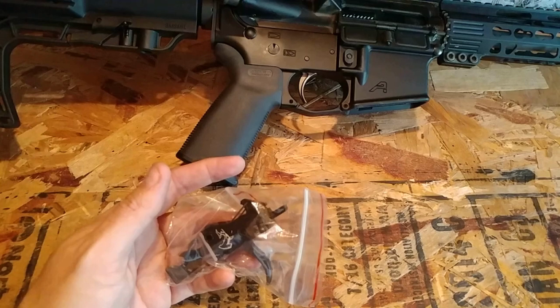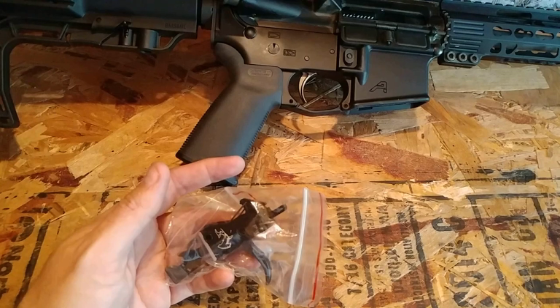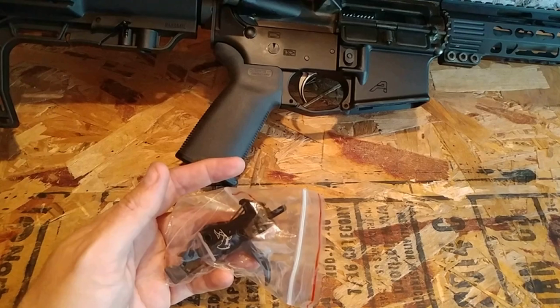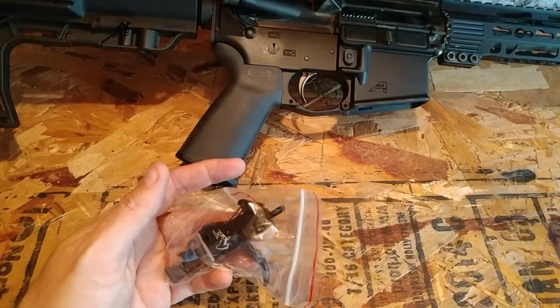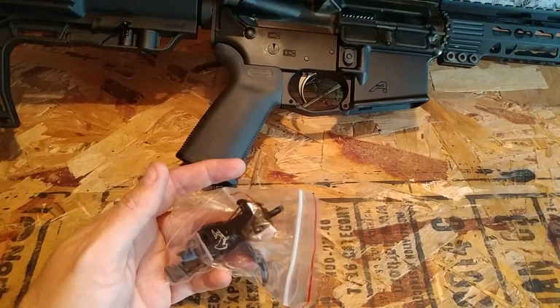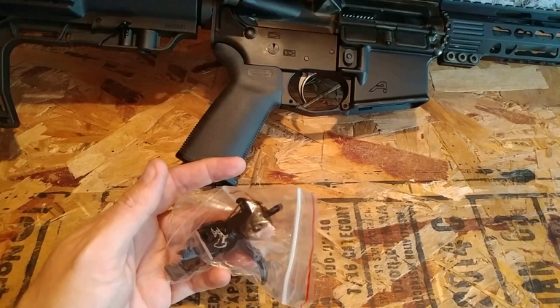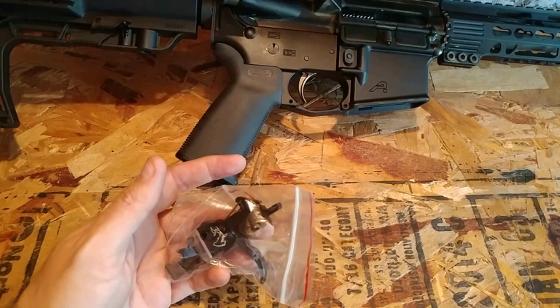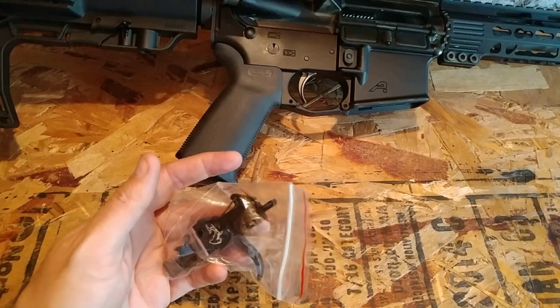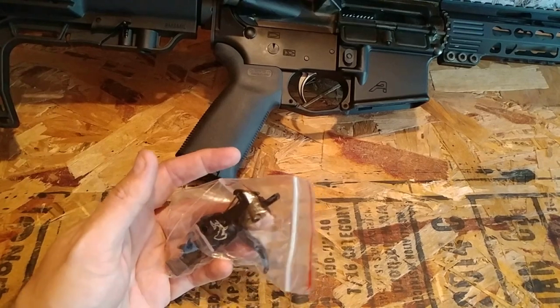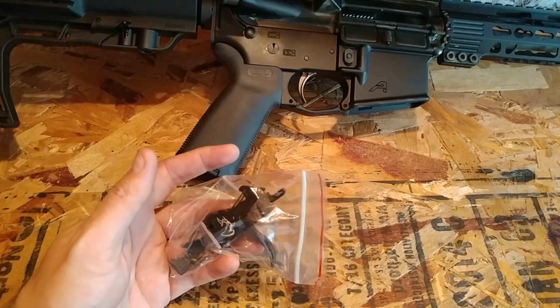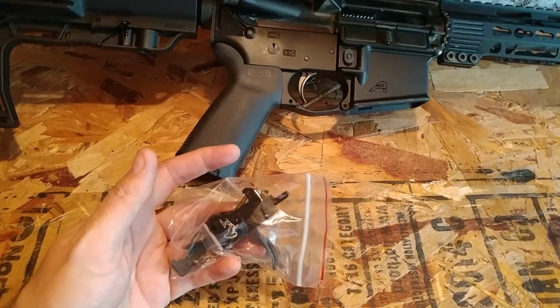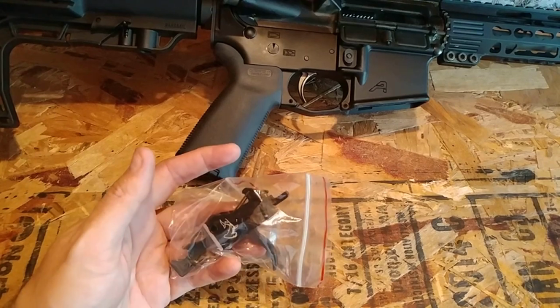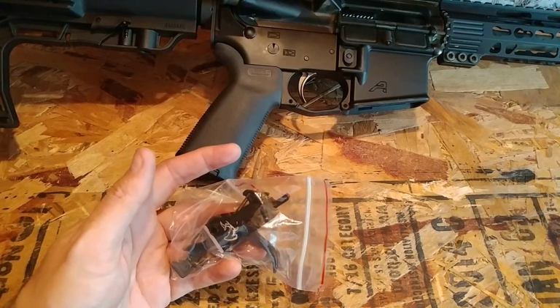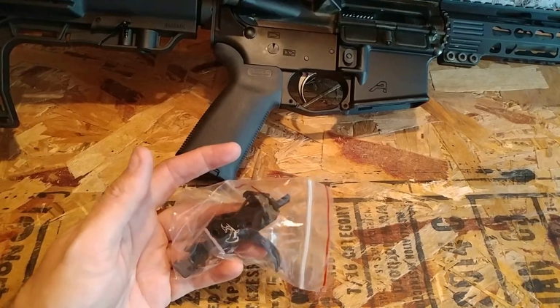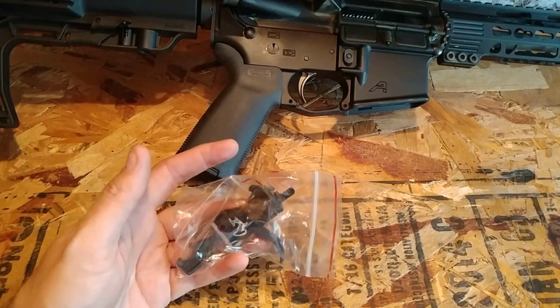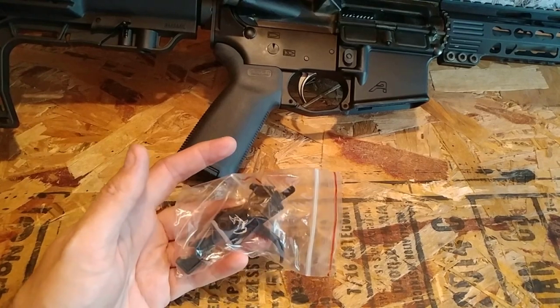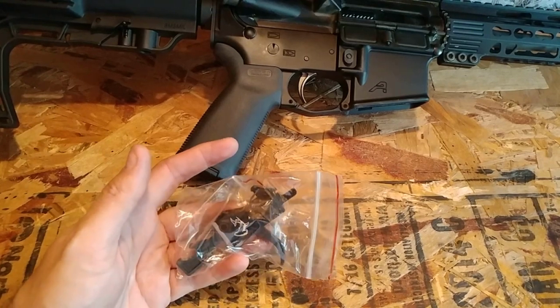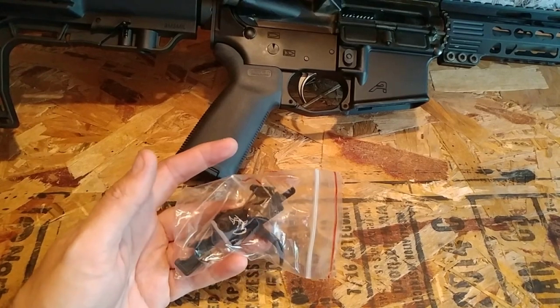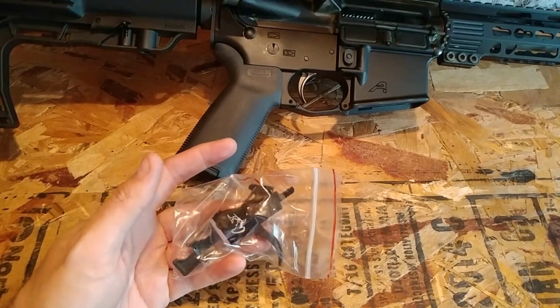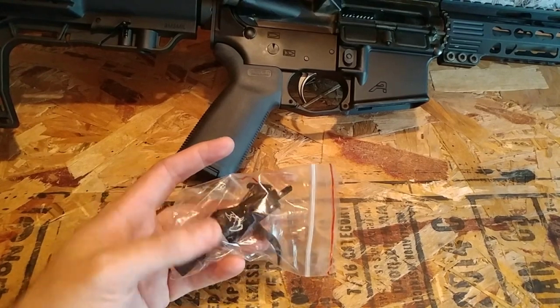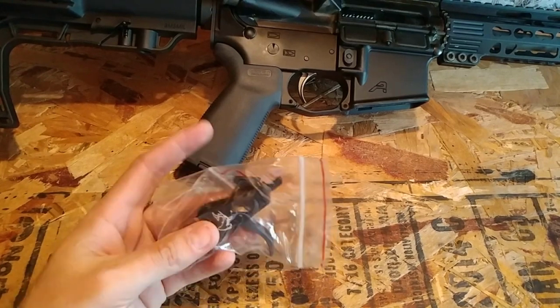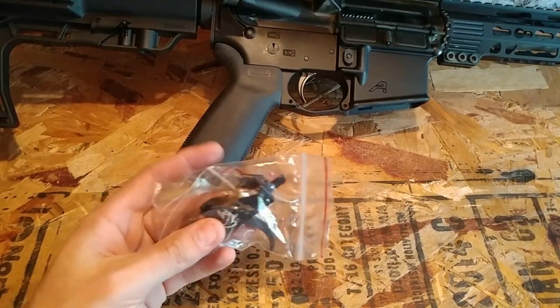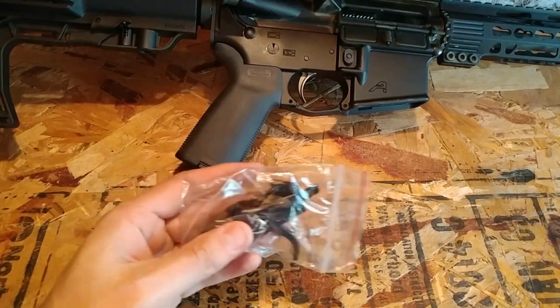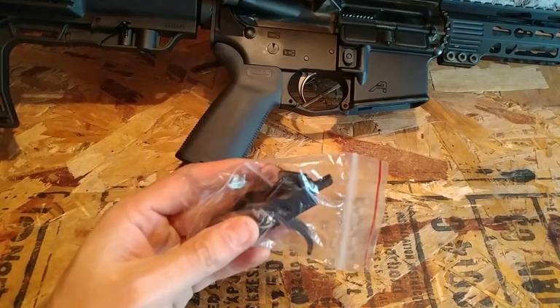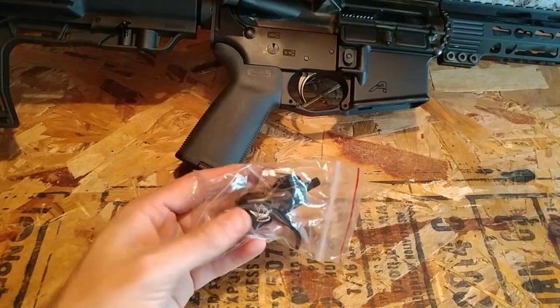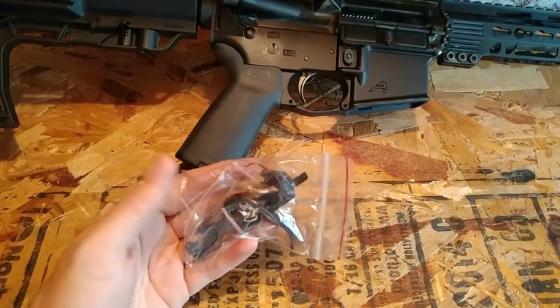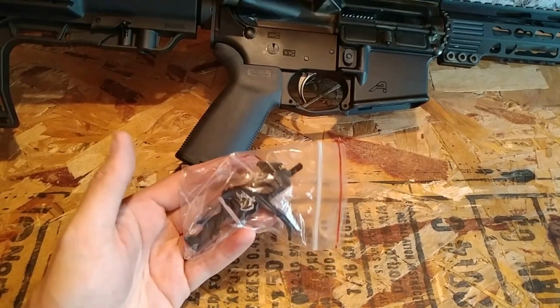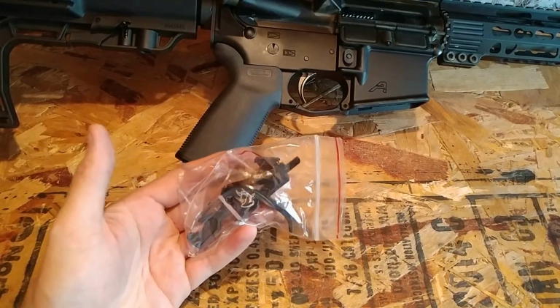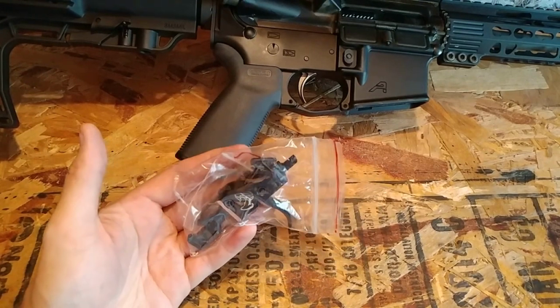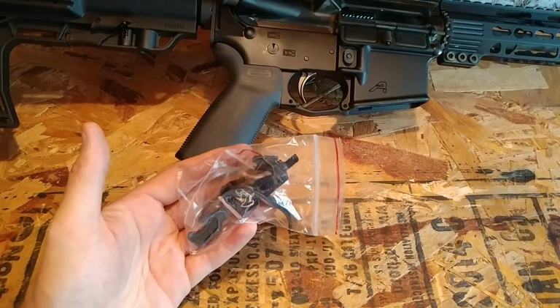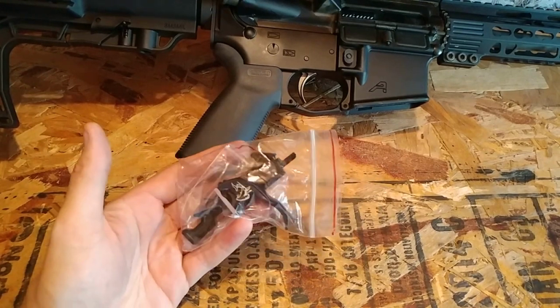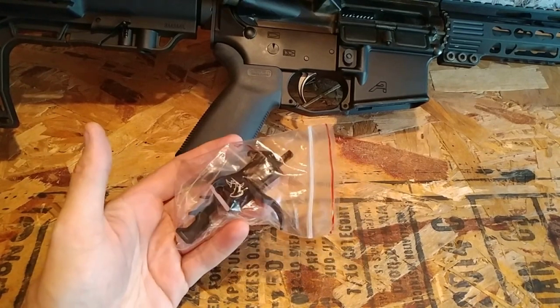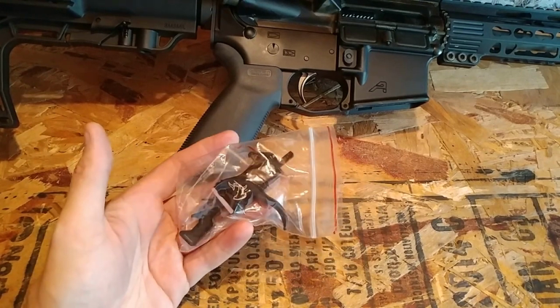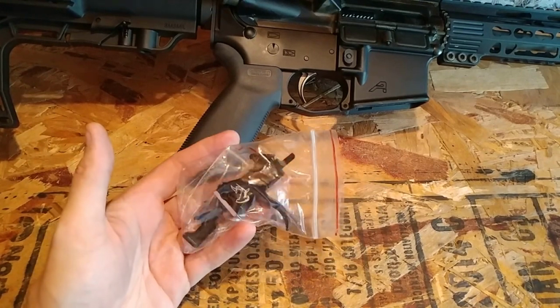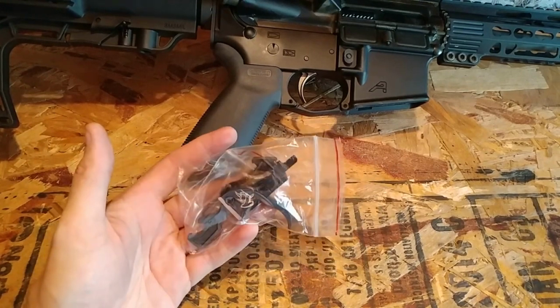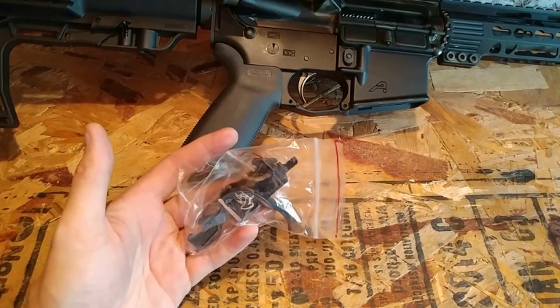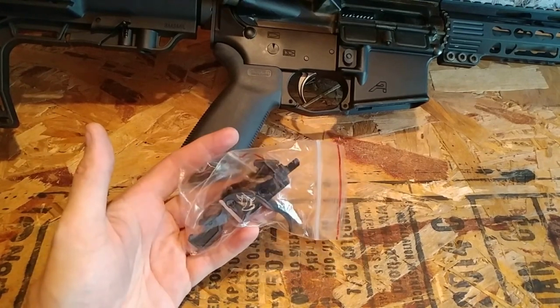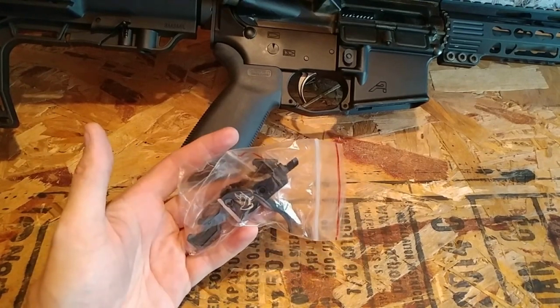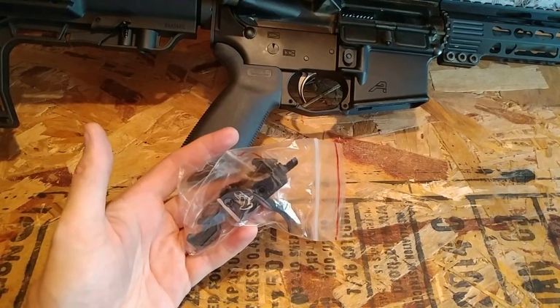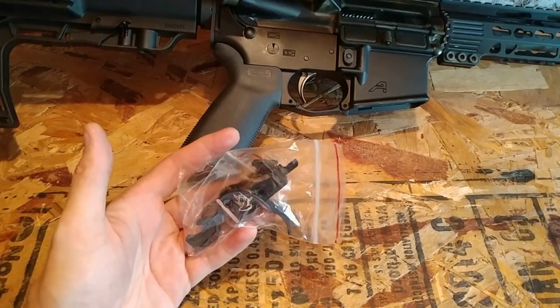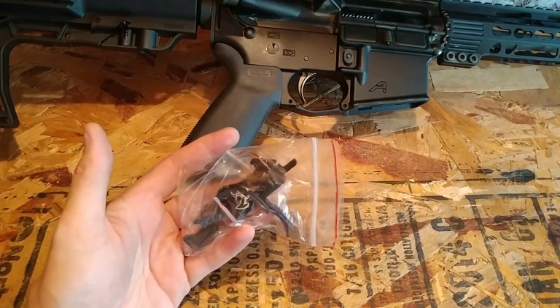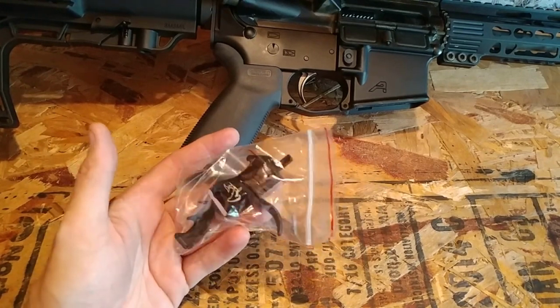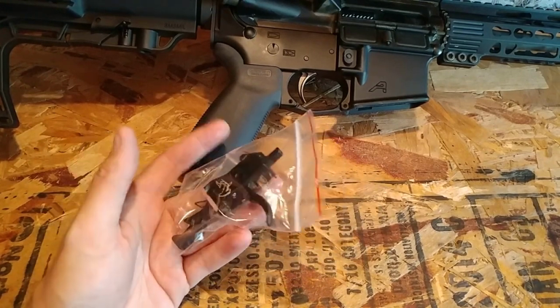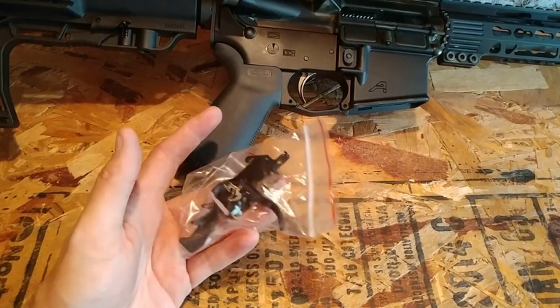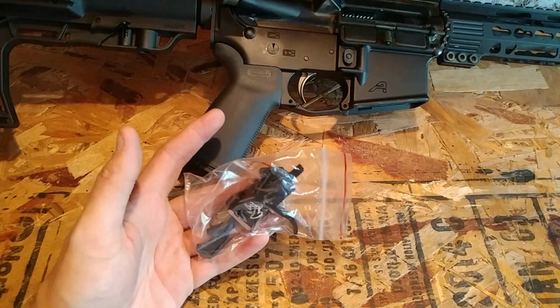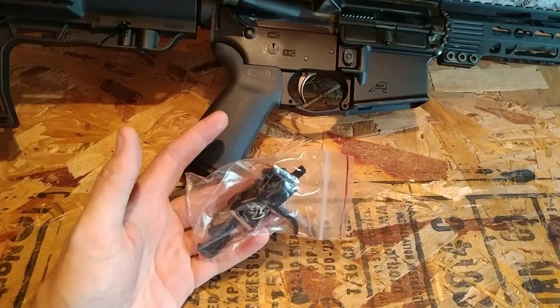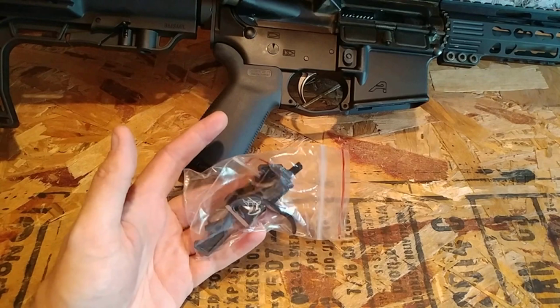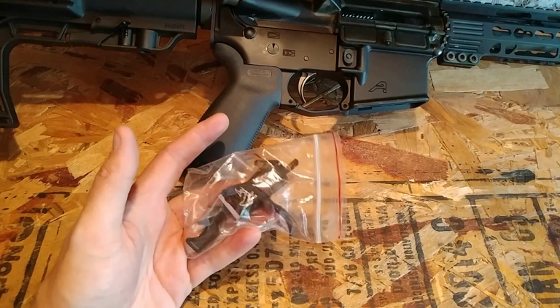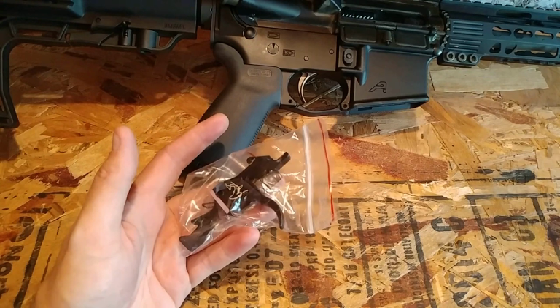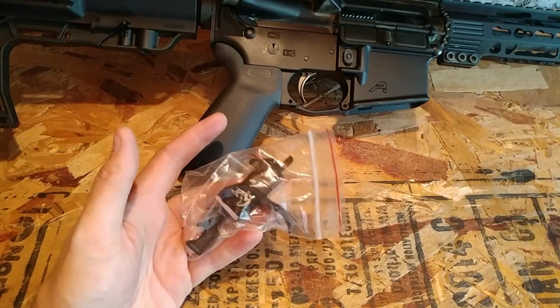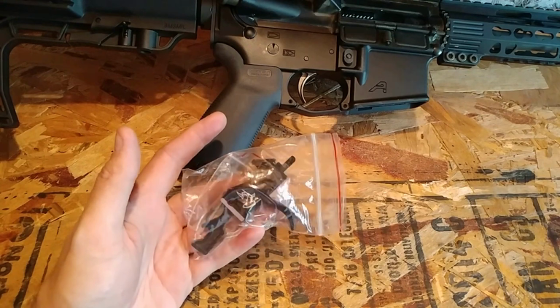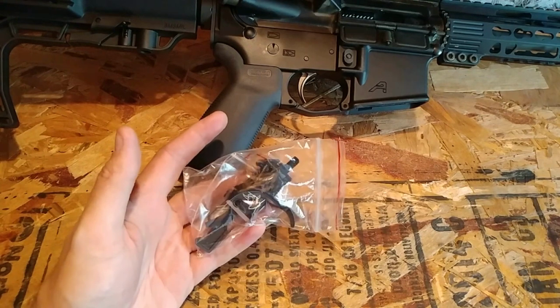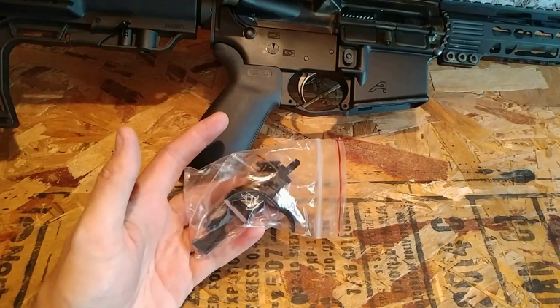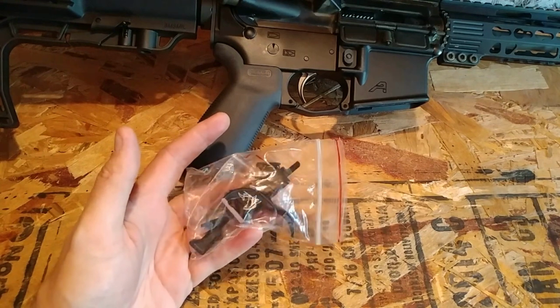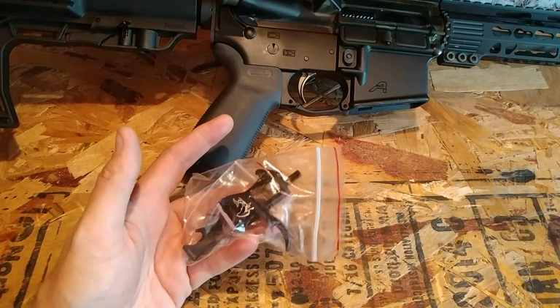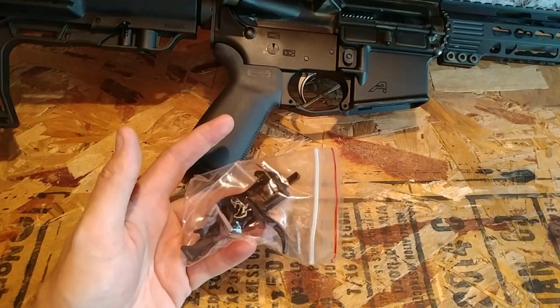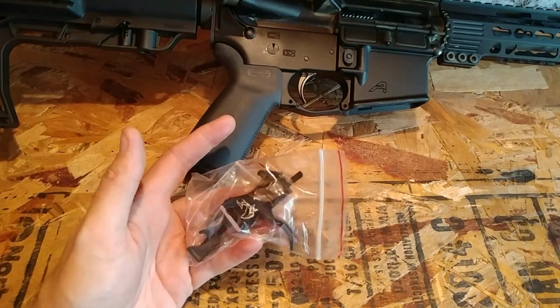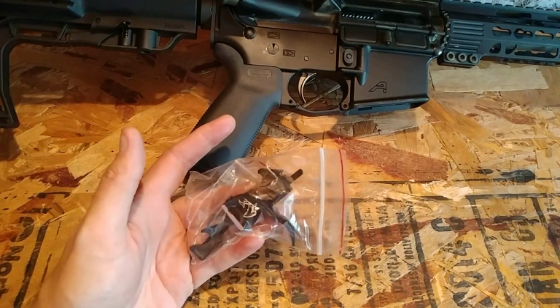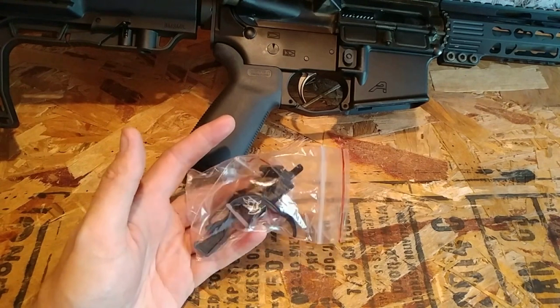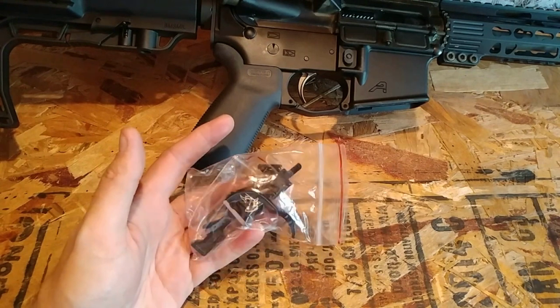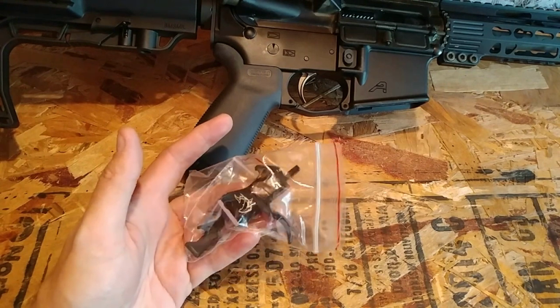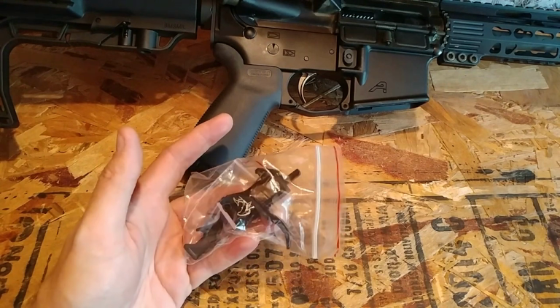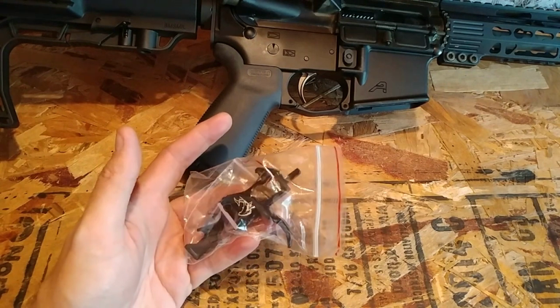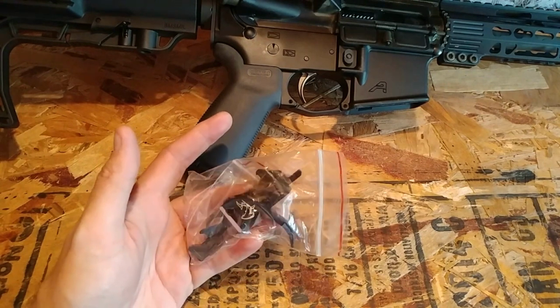Hey guys, welcome back to the gun room. Today we've got another trigger on the bench for review. This one is from Forma Tactical.